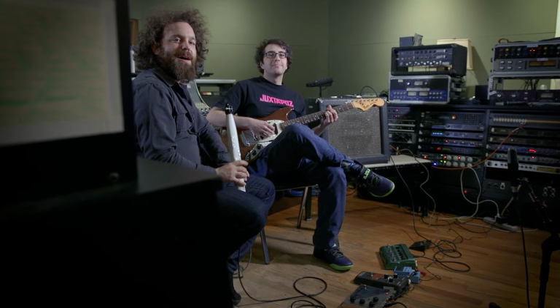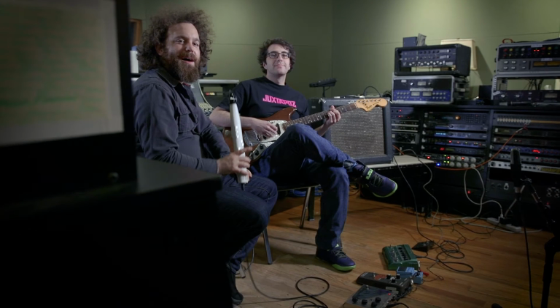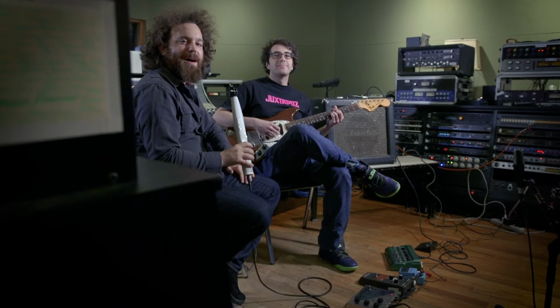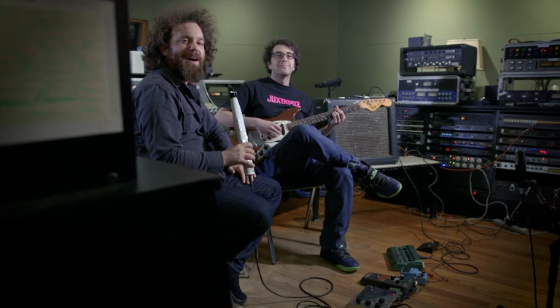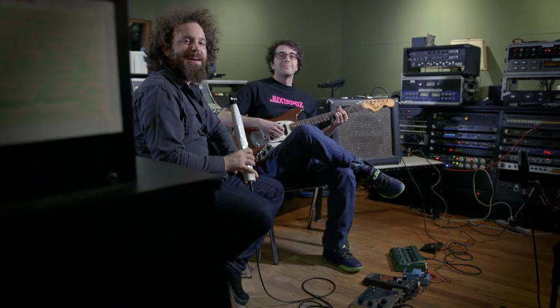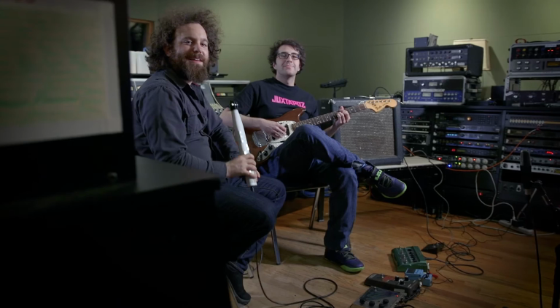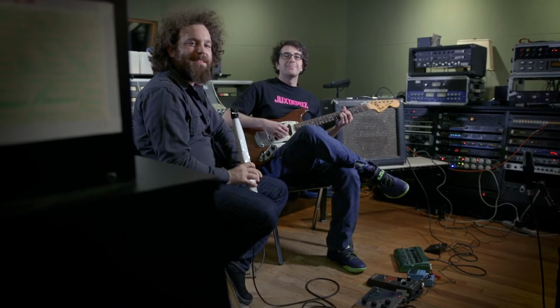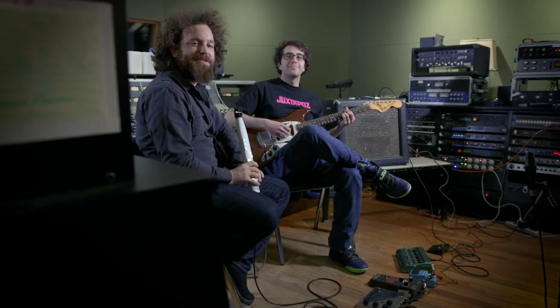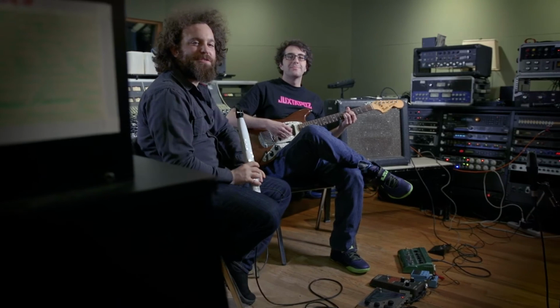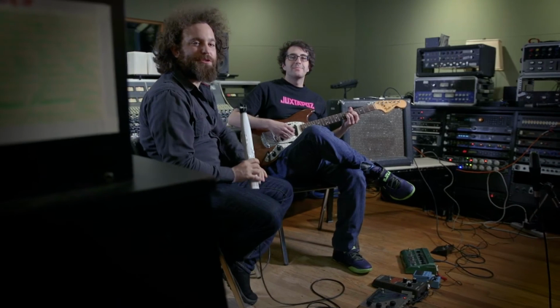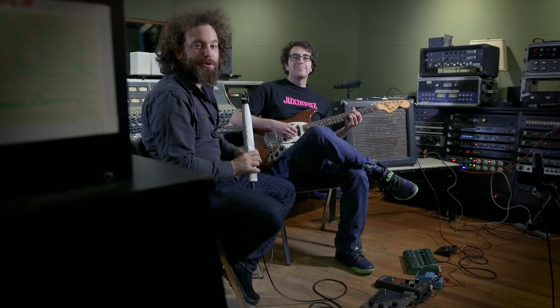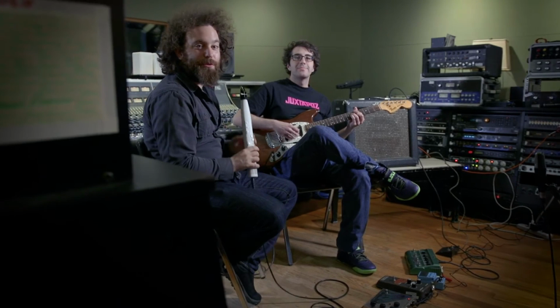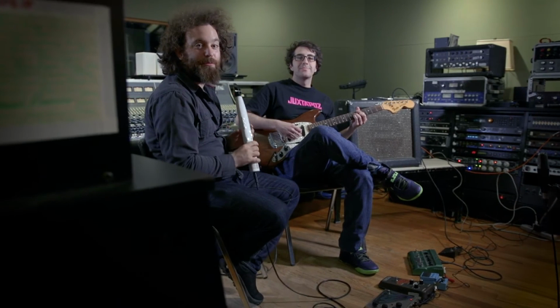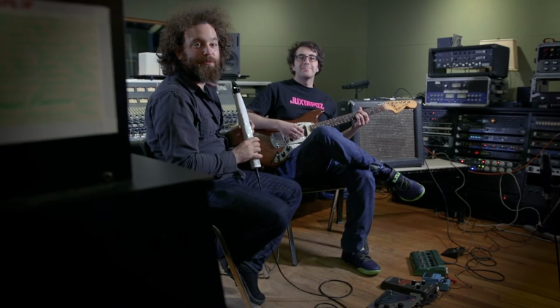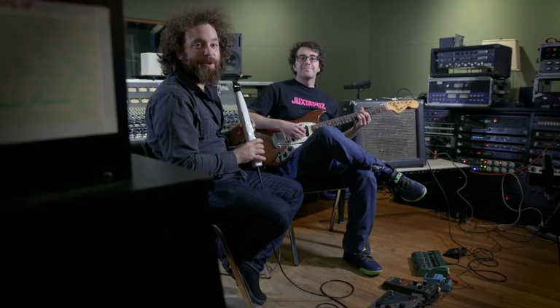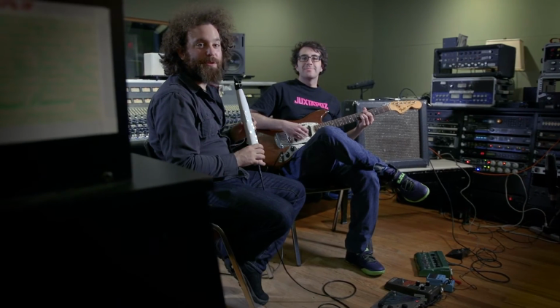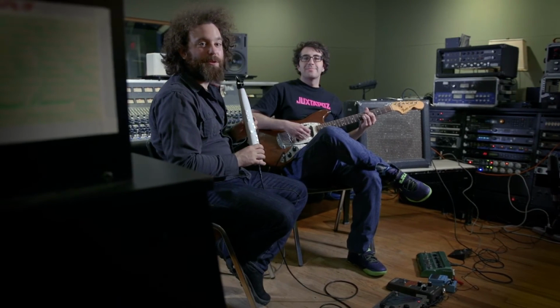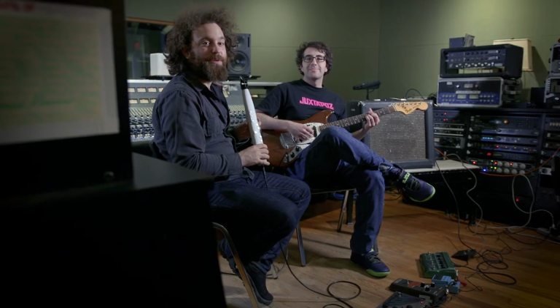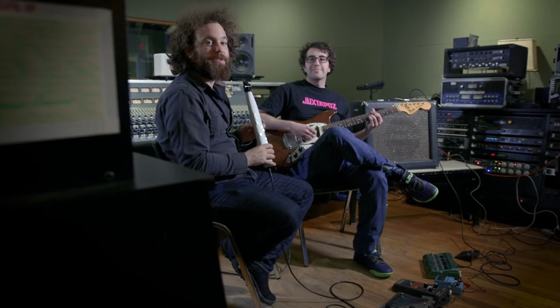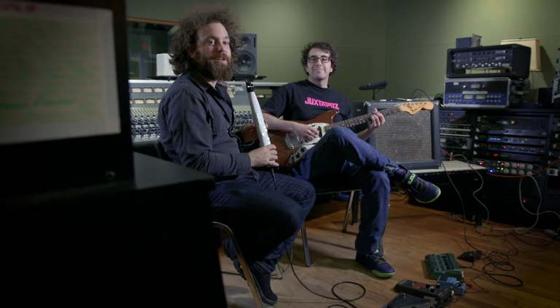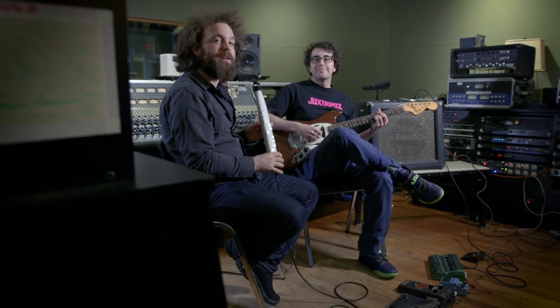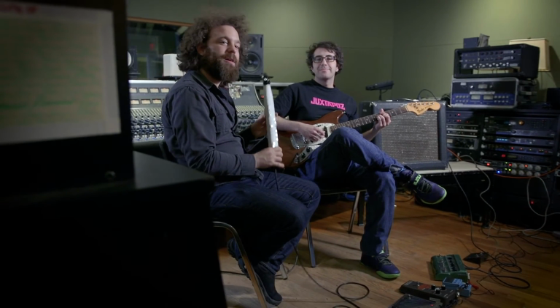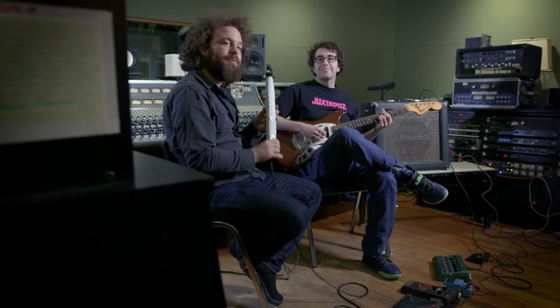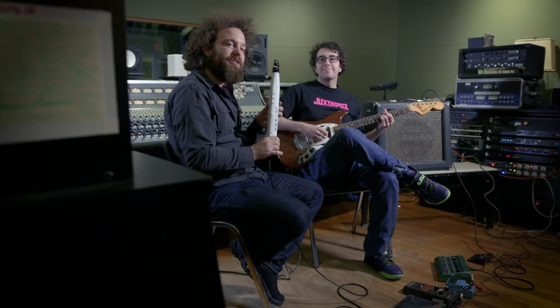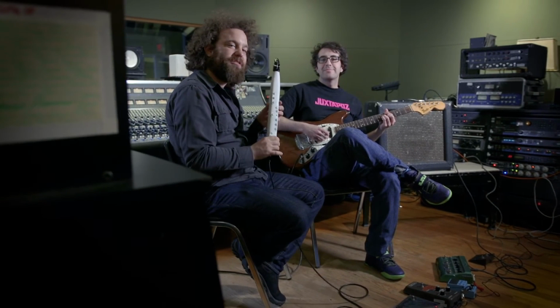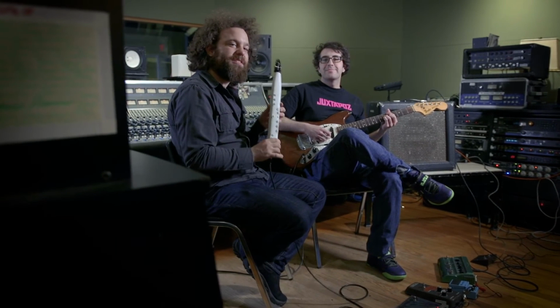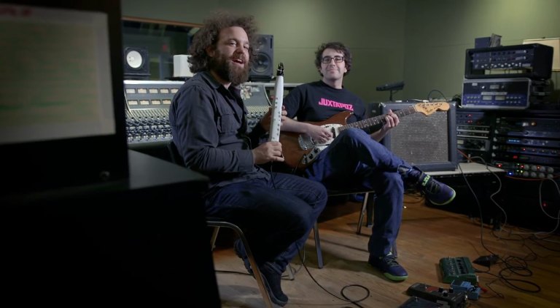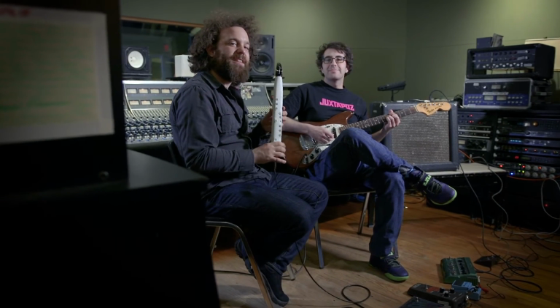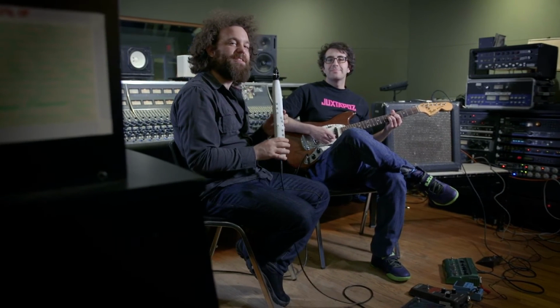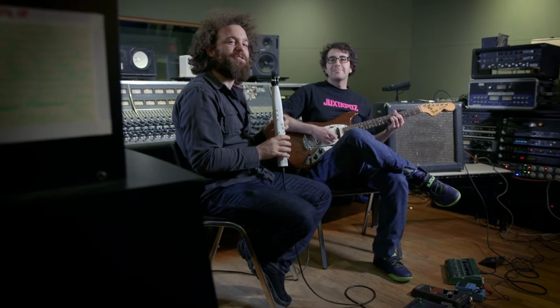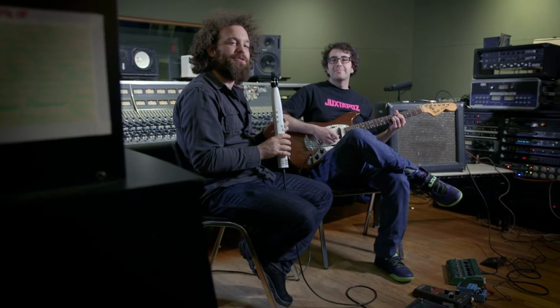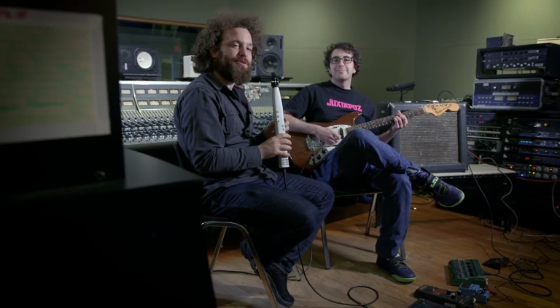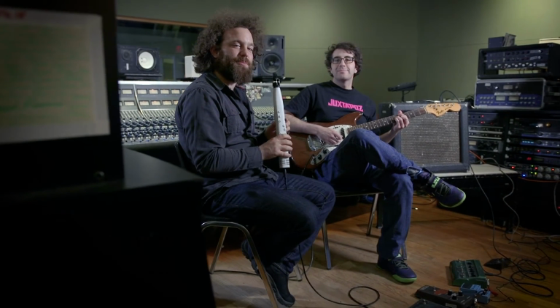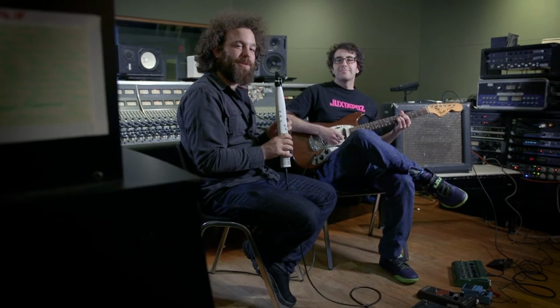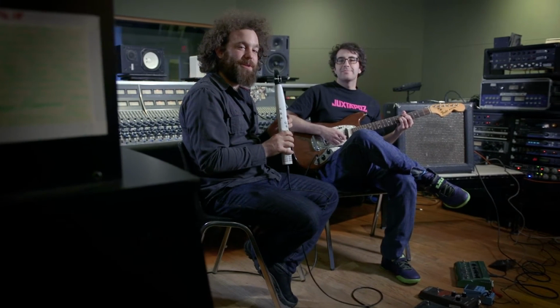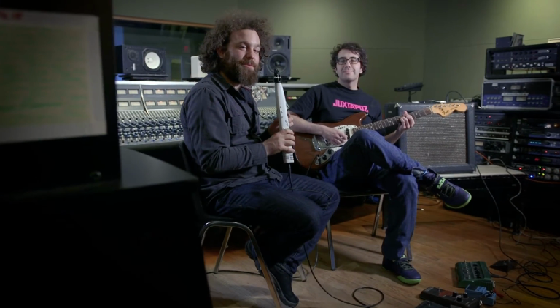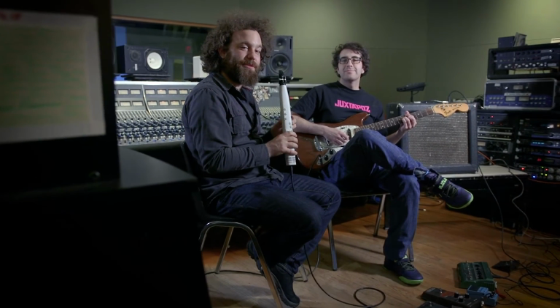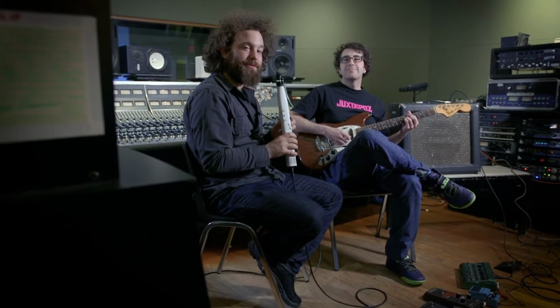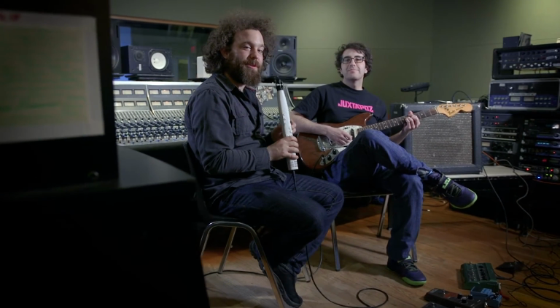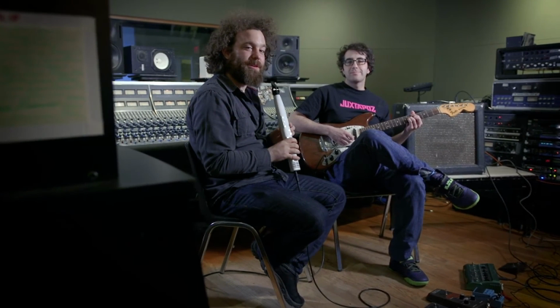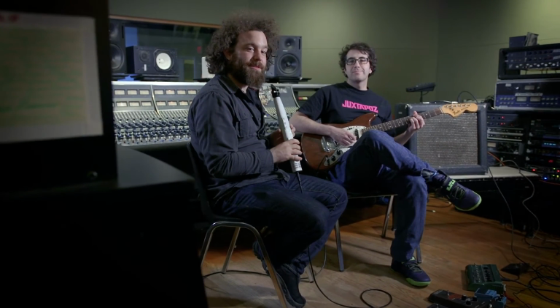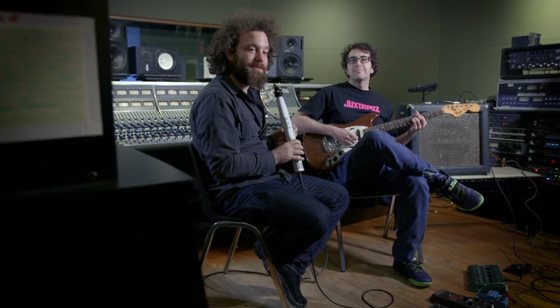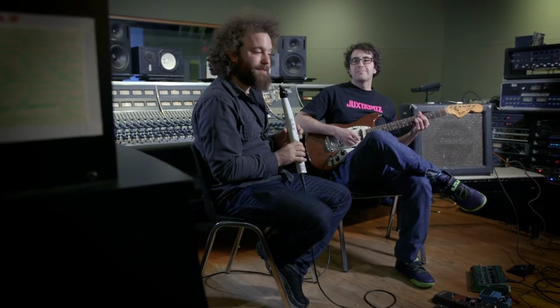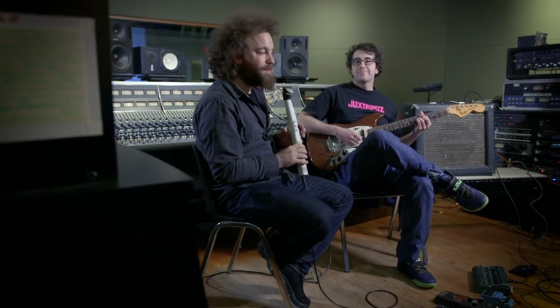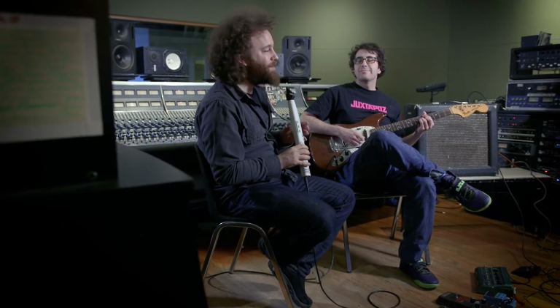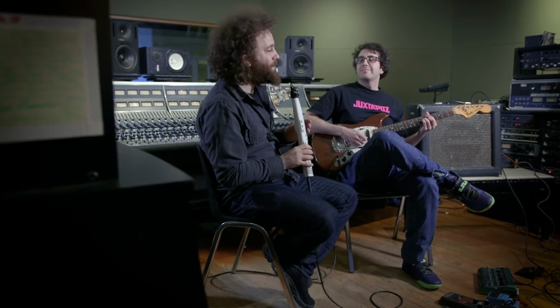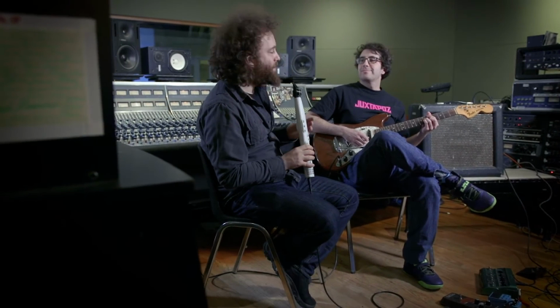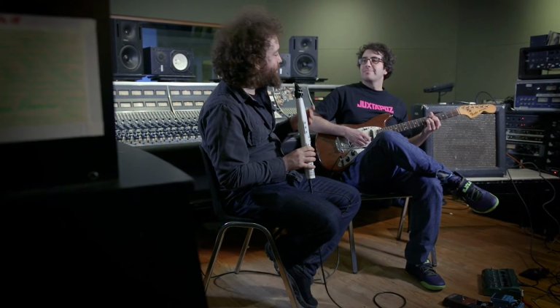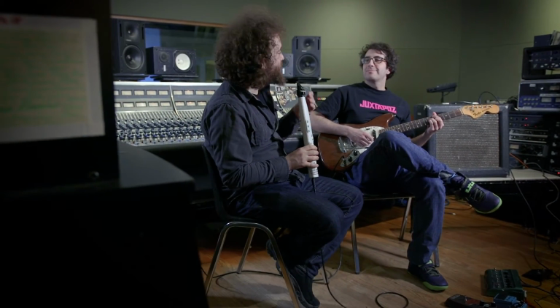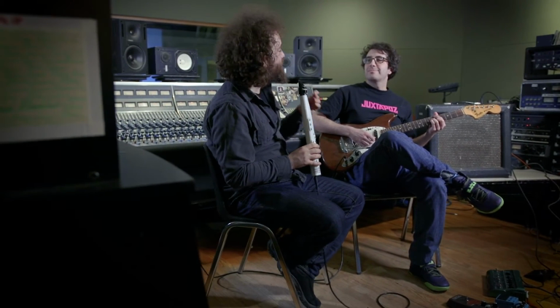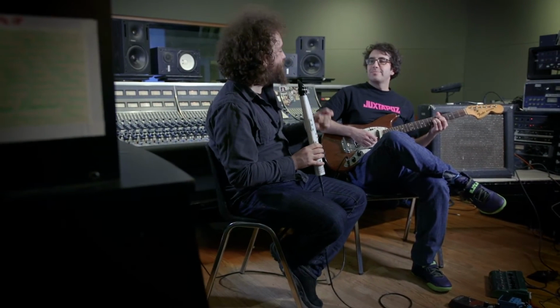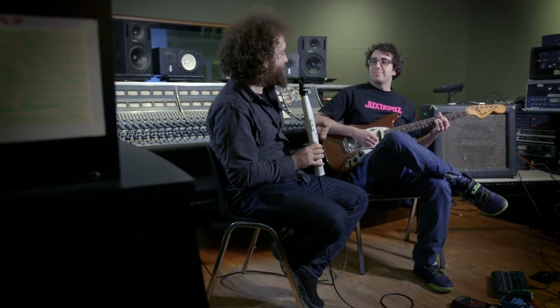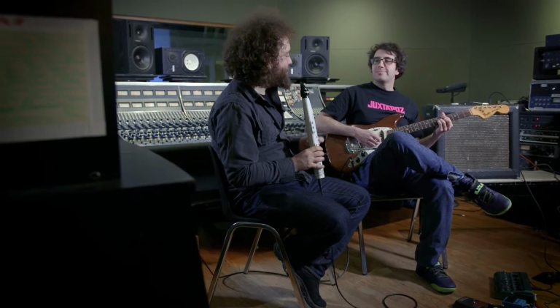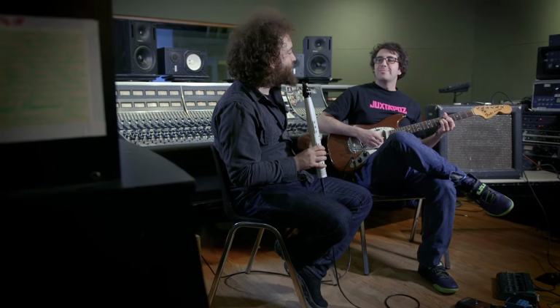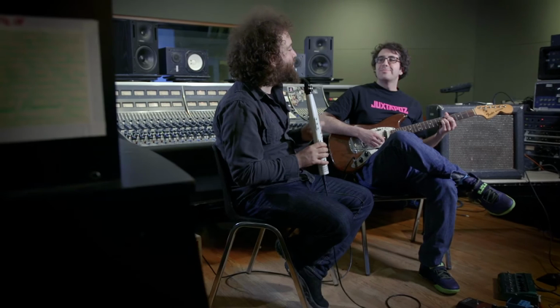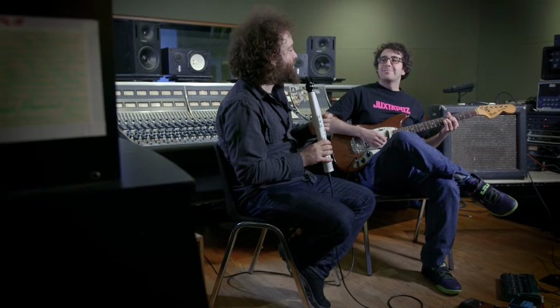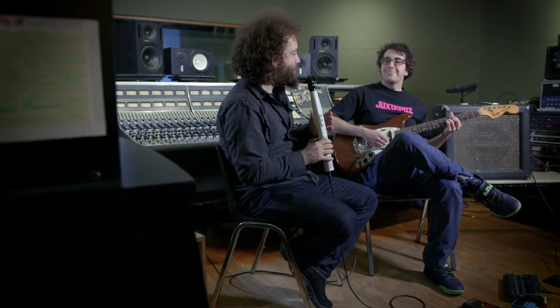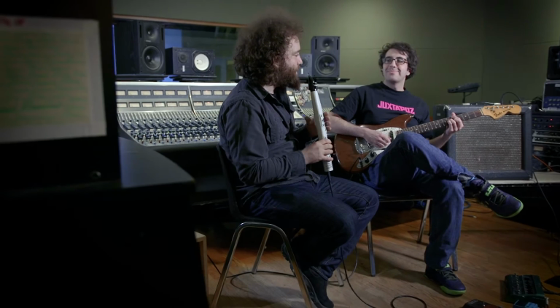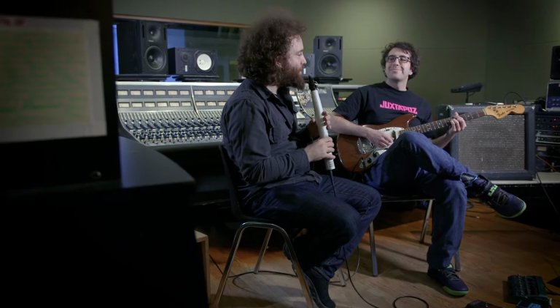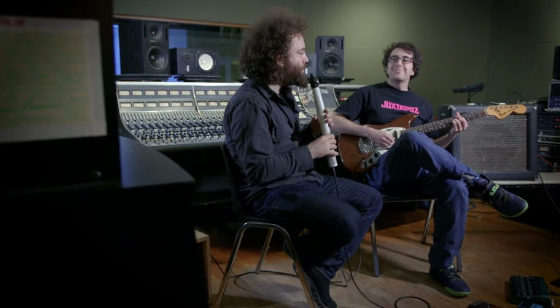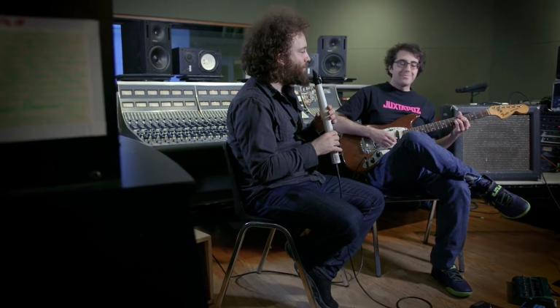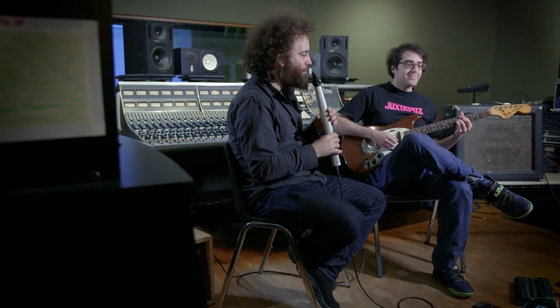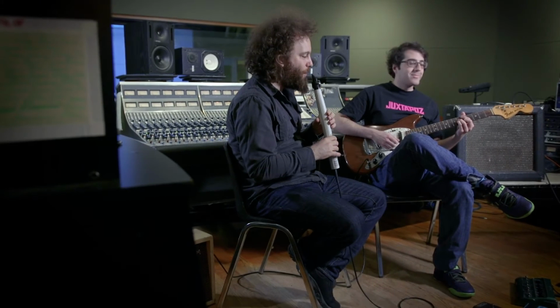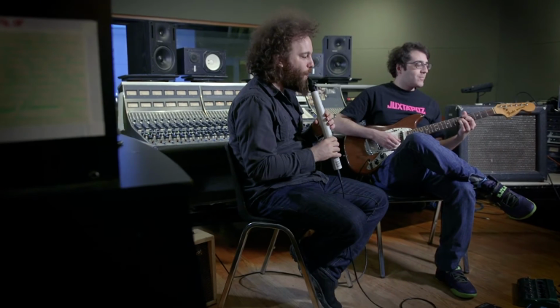Hi, this is Joel from Vindor Music. We've designed this so you can play with friends. One, two, three, four.